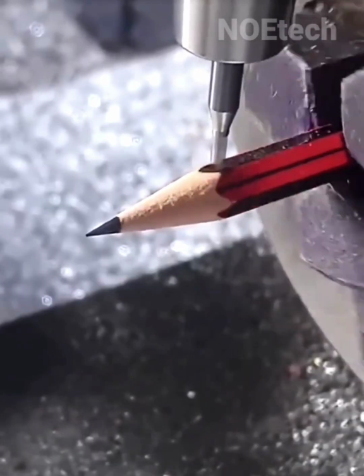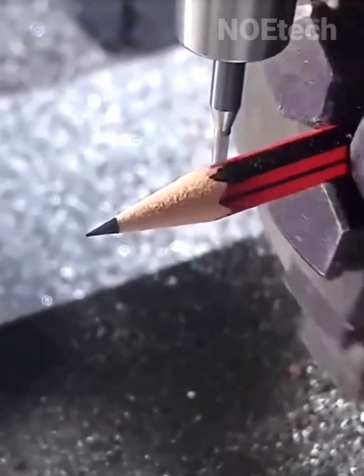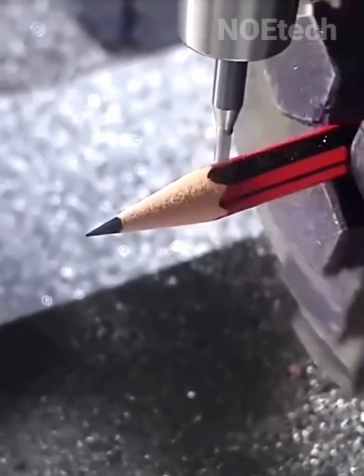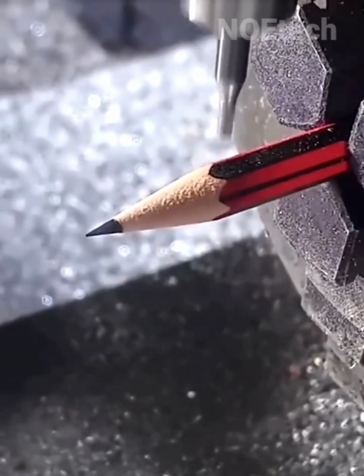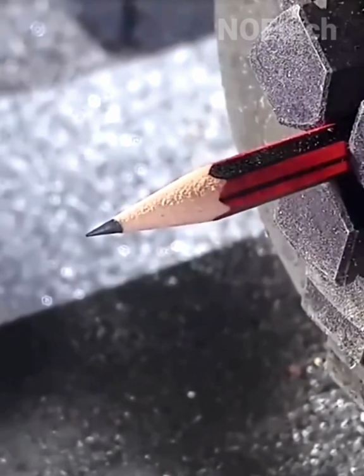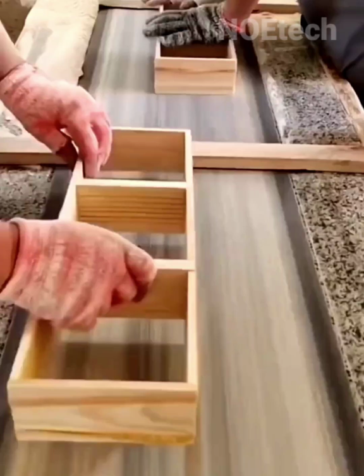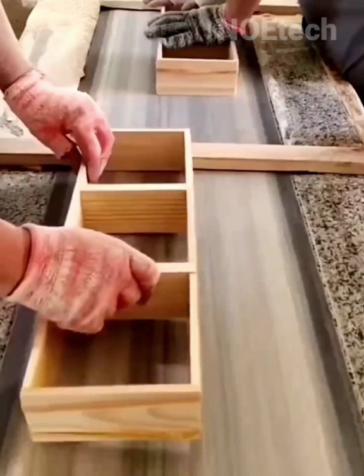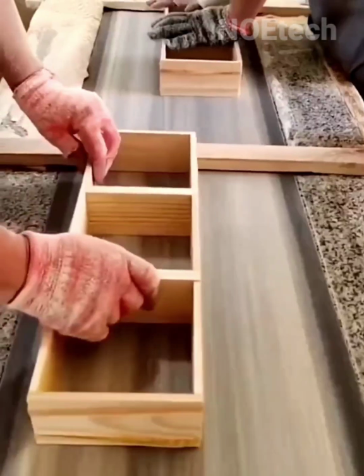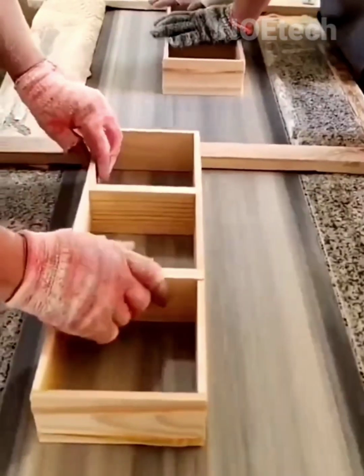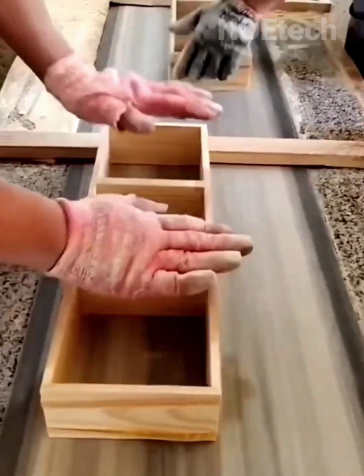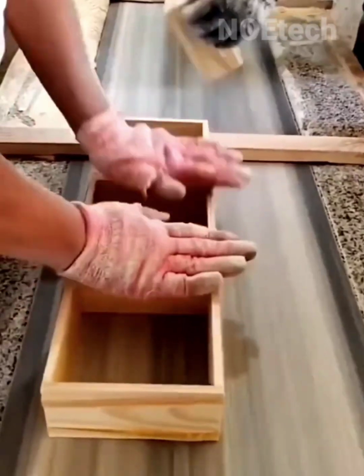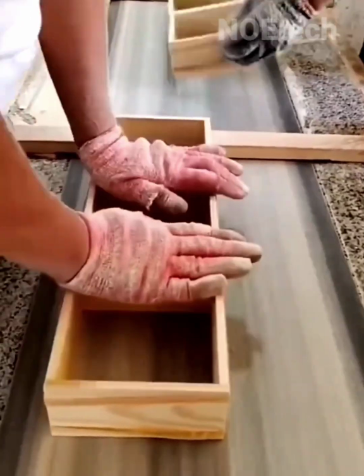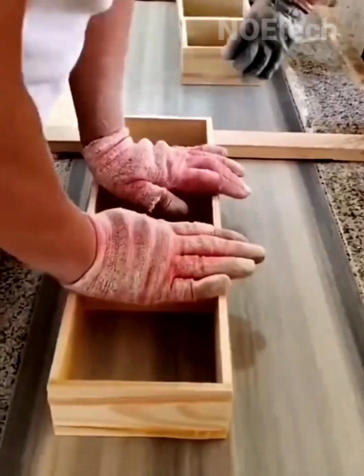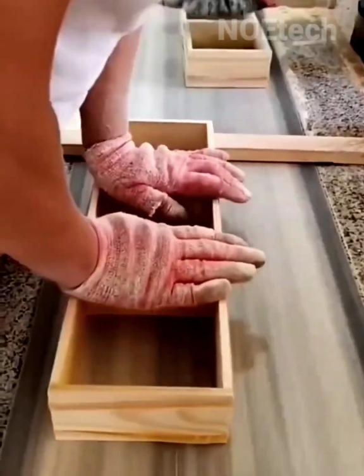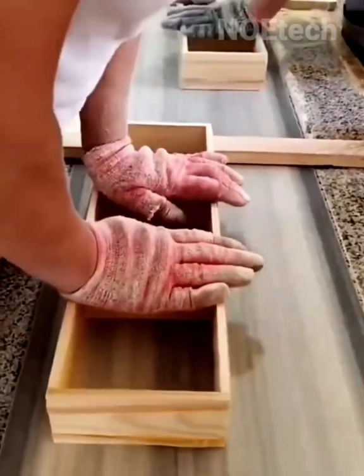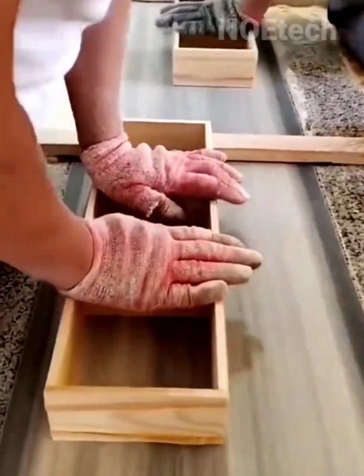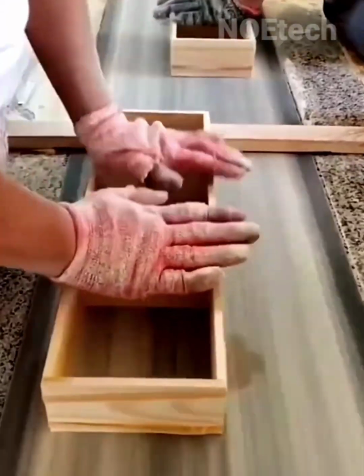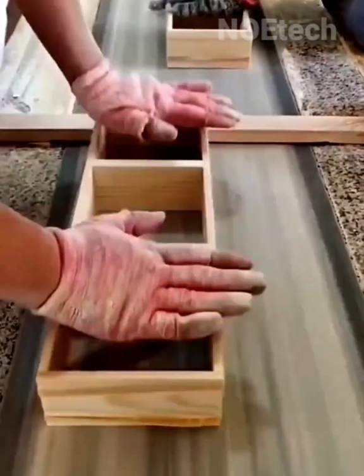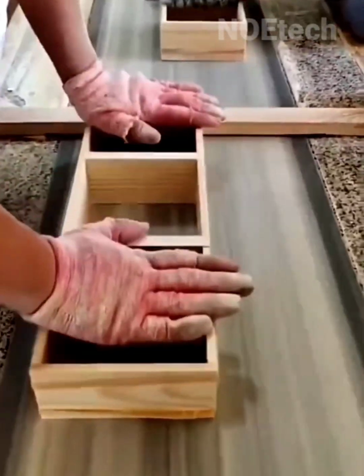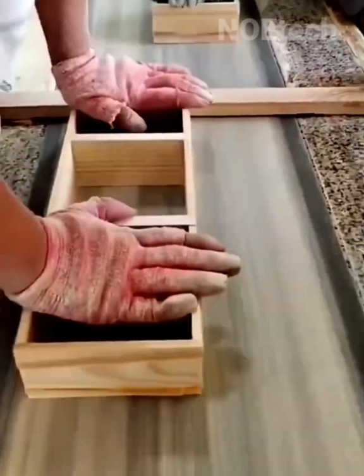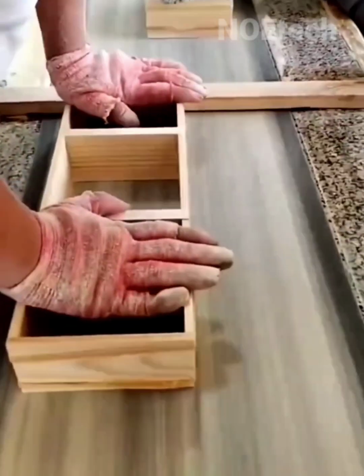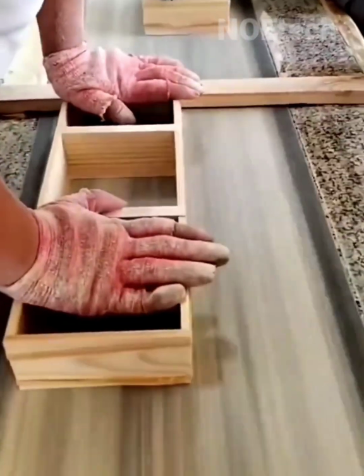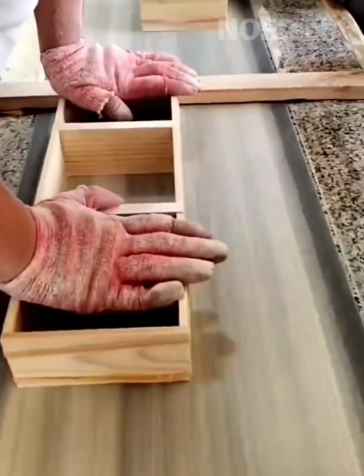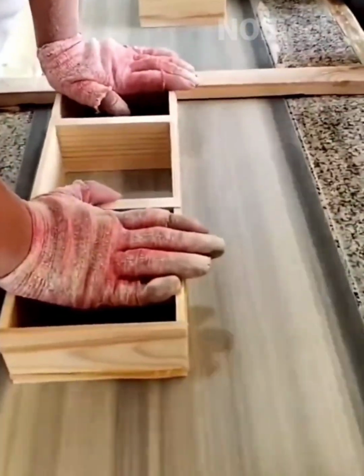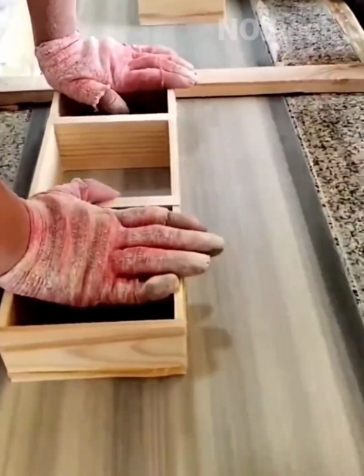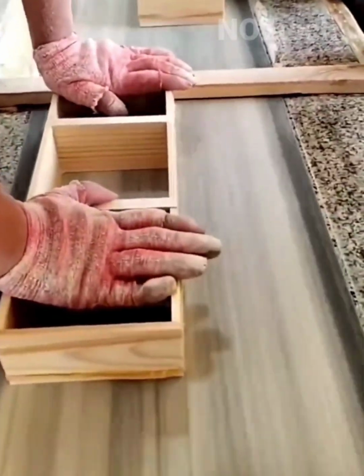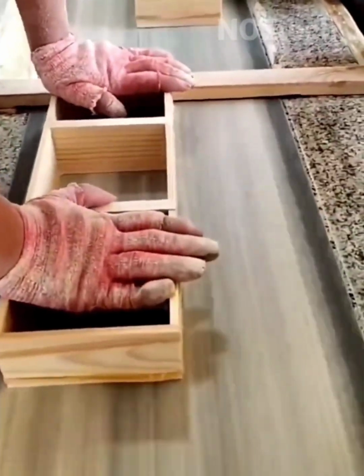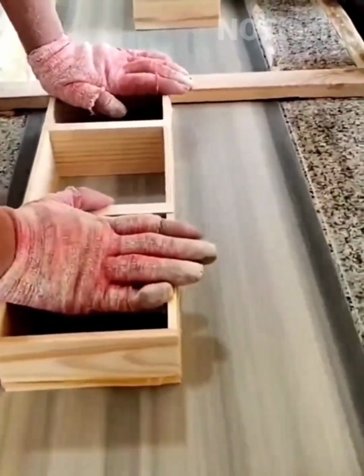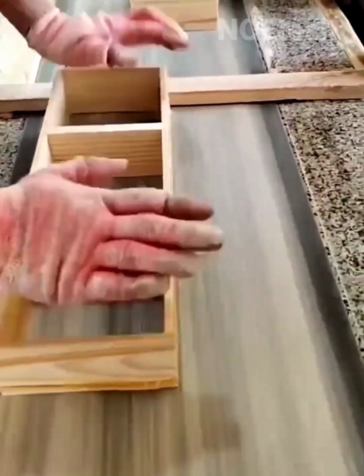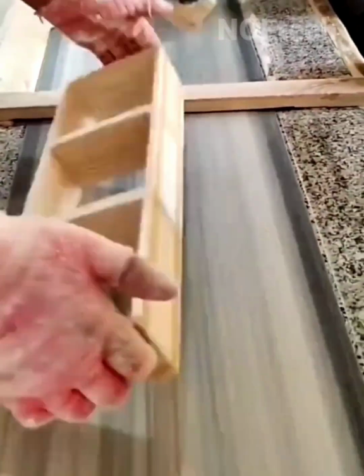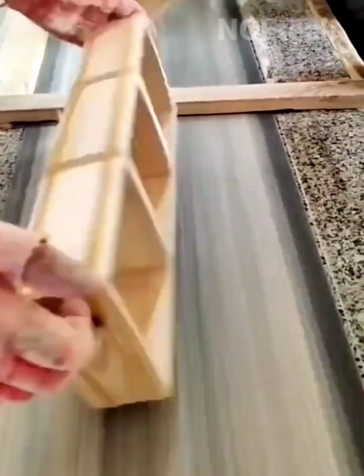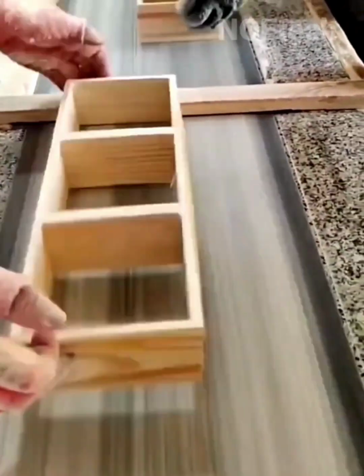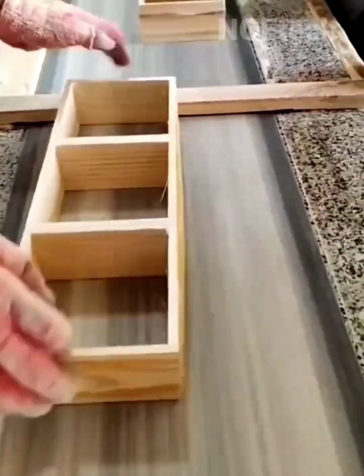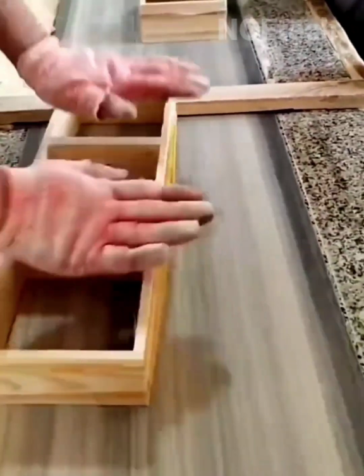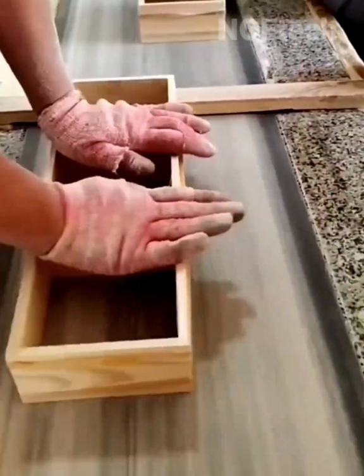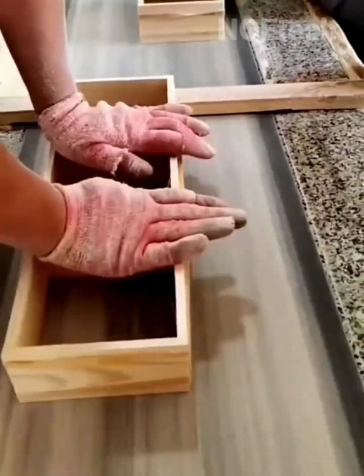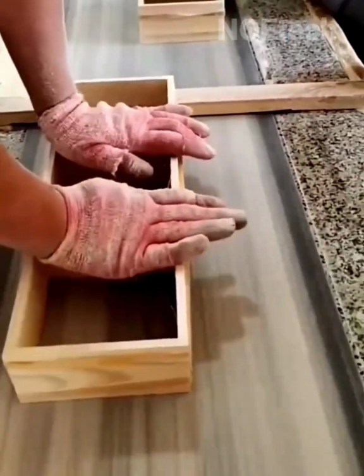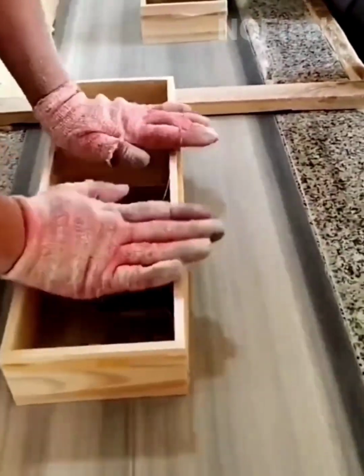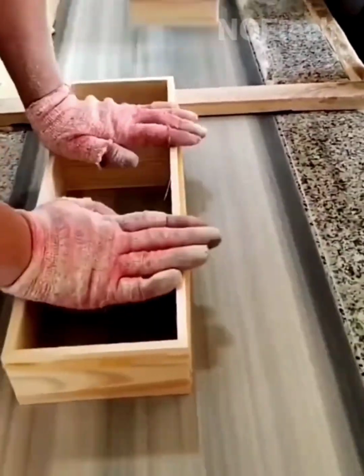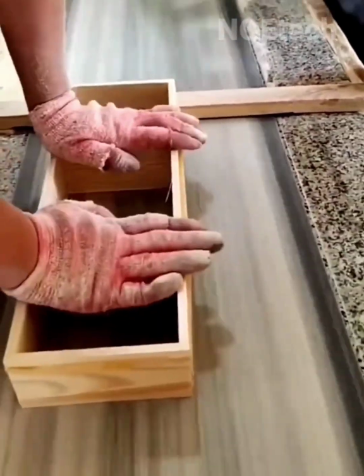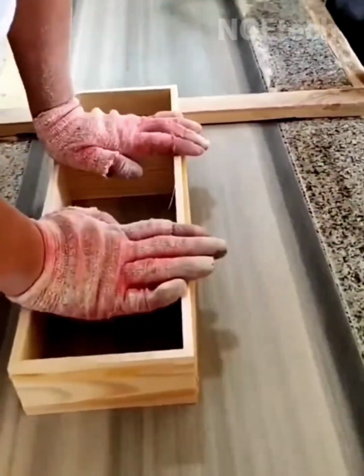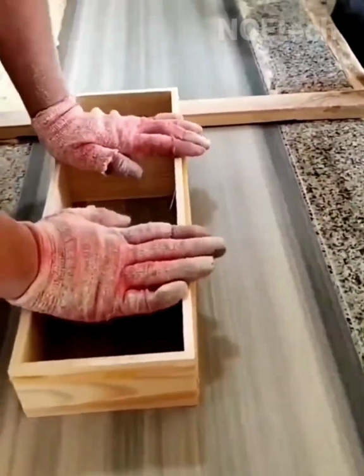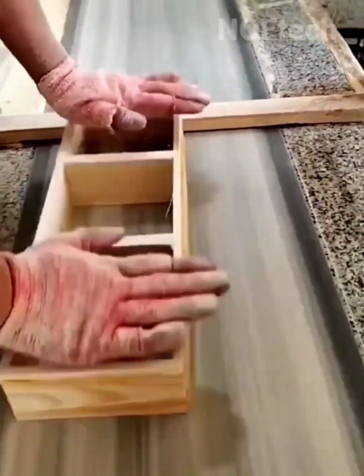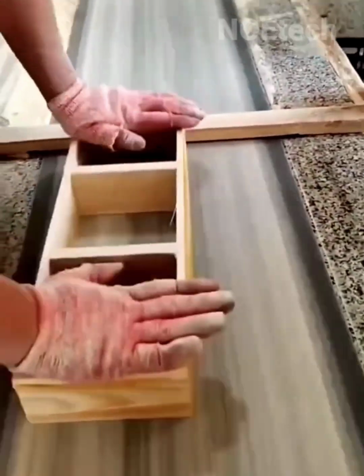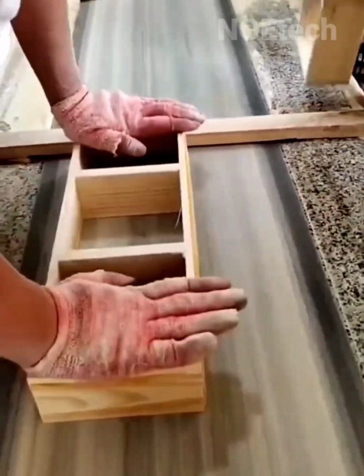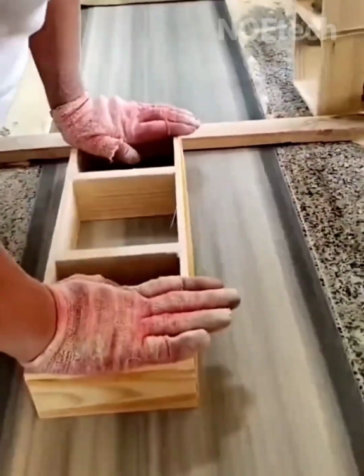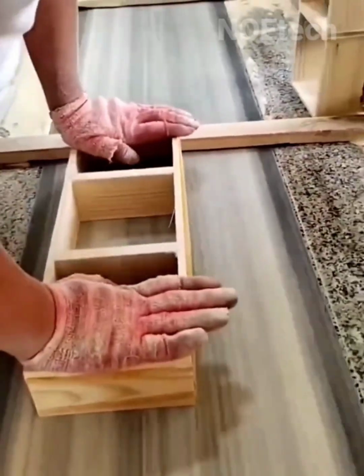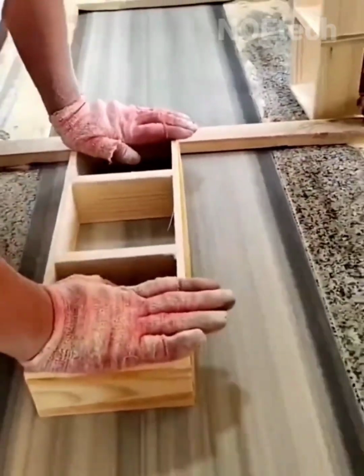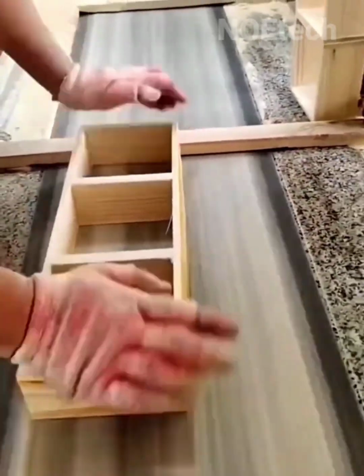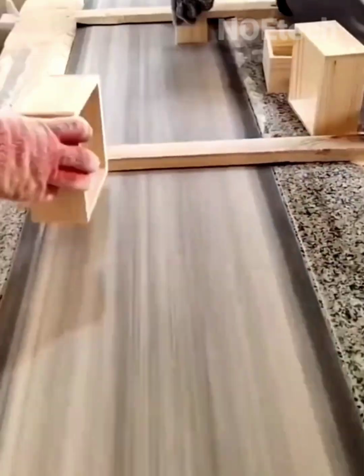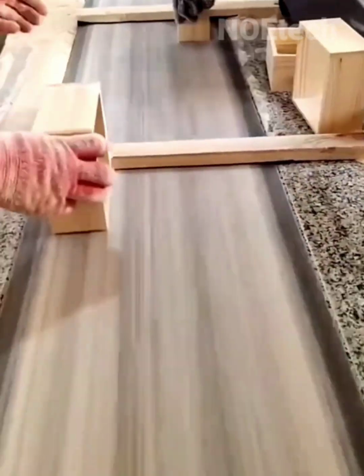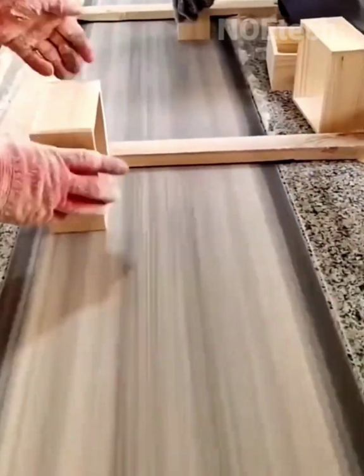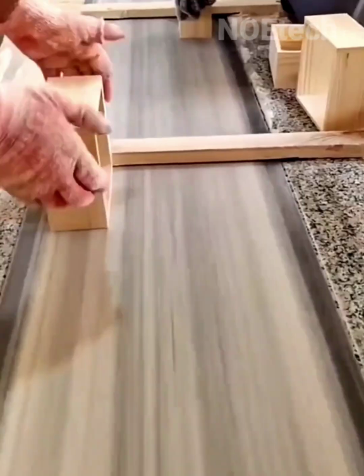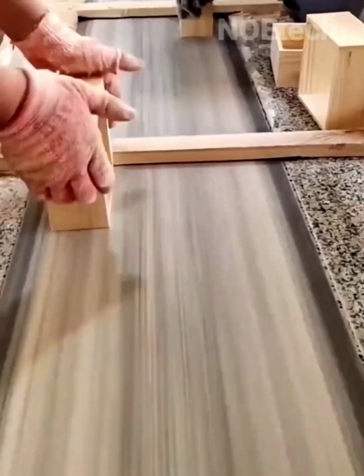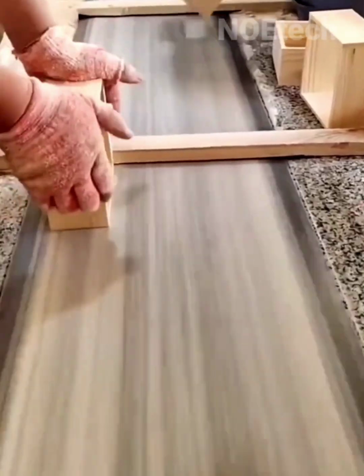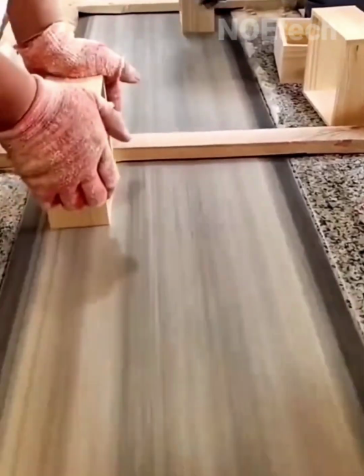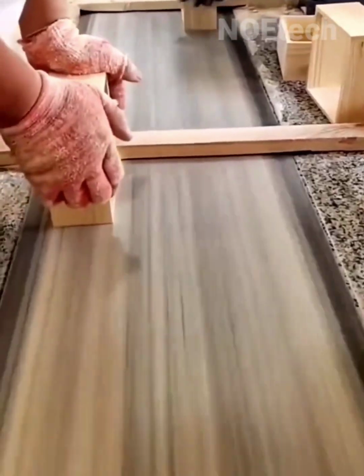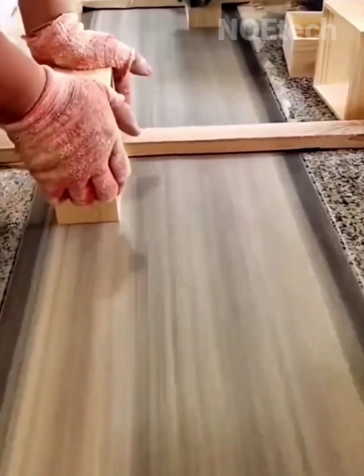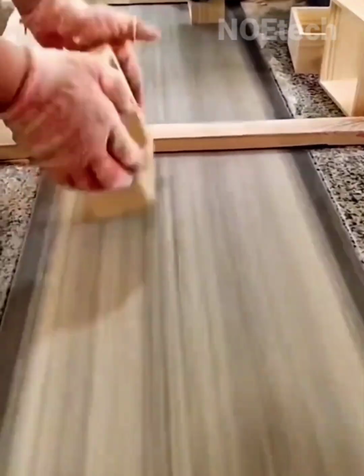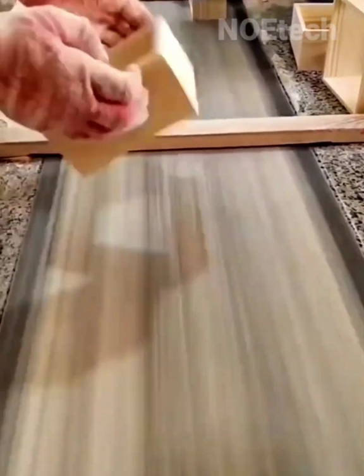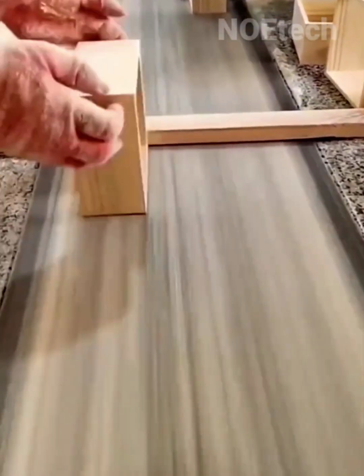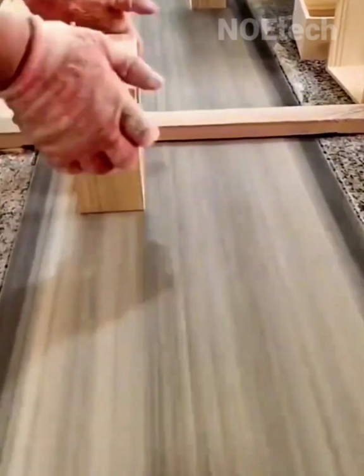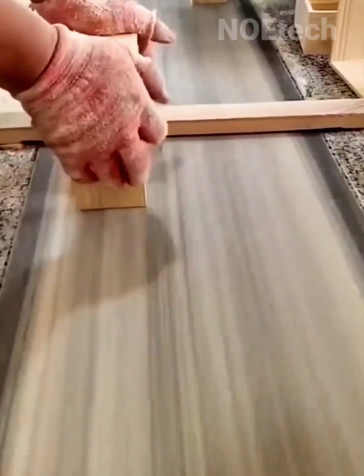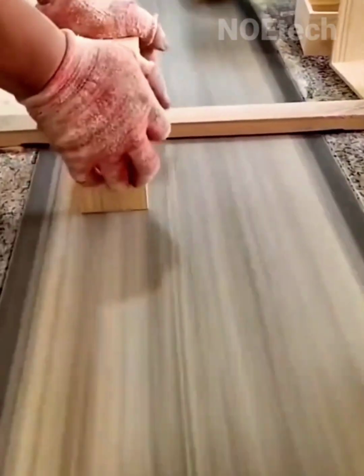A conveyor lined with sandpaper at a certain speed allows for fast sanding of large quantities.